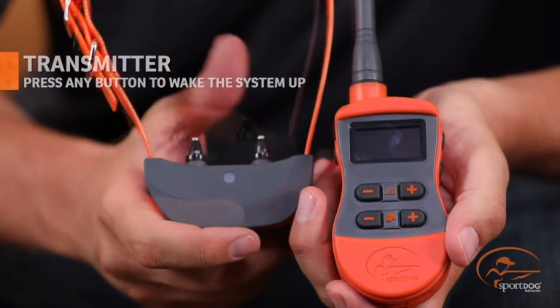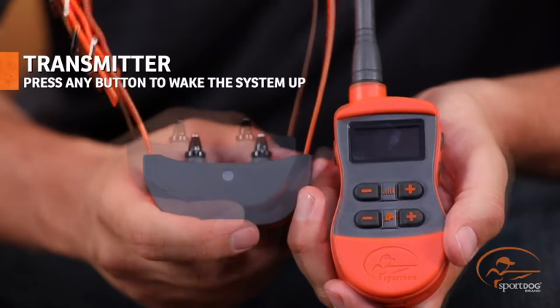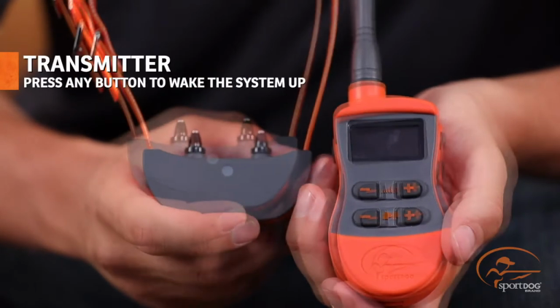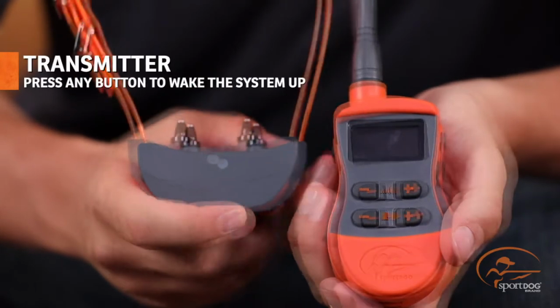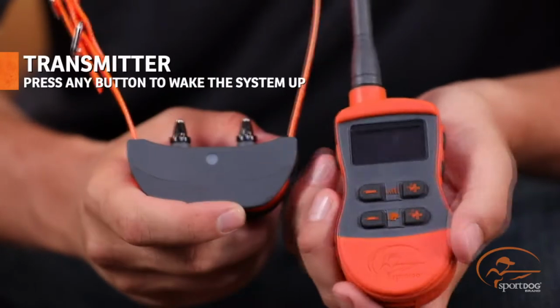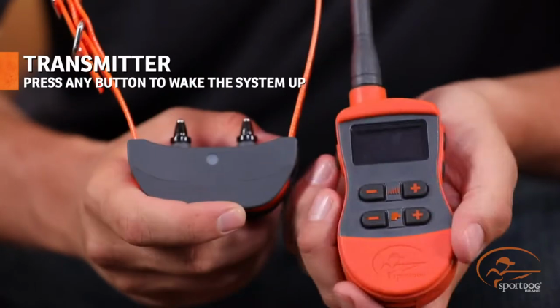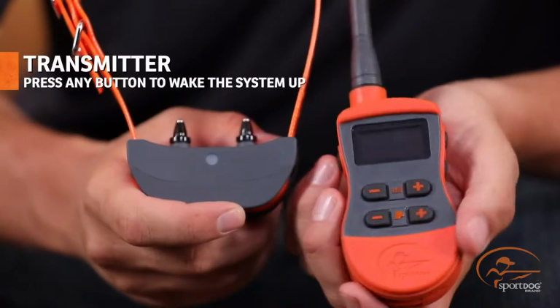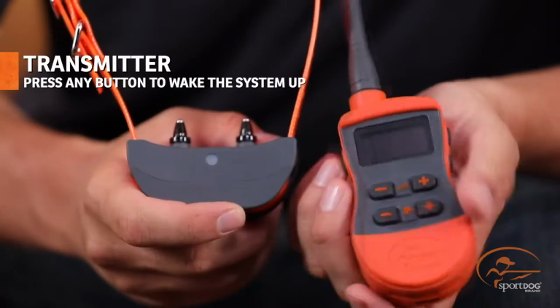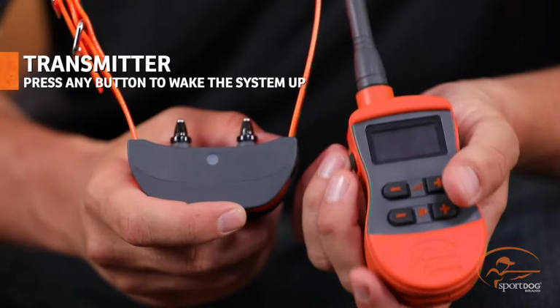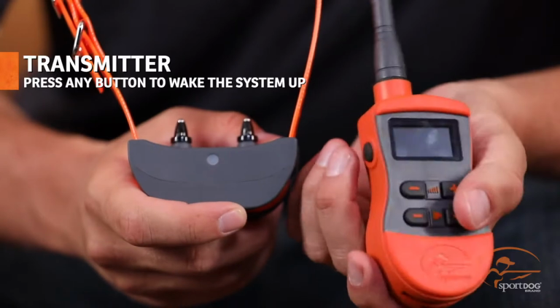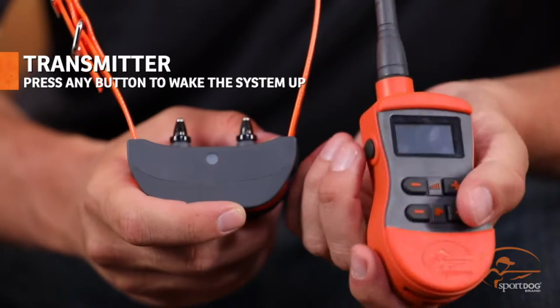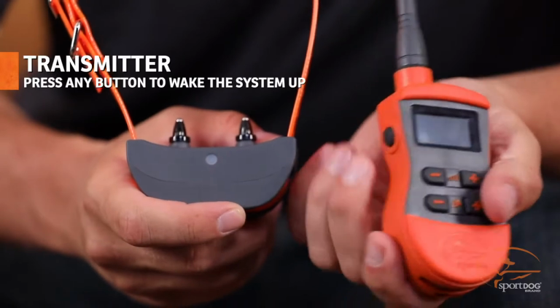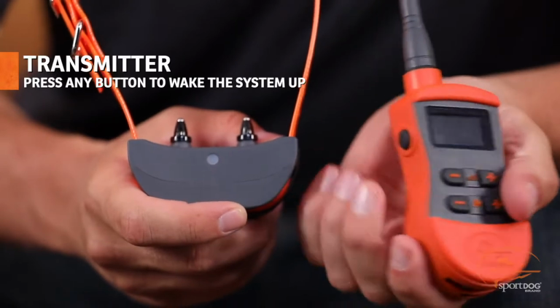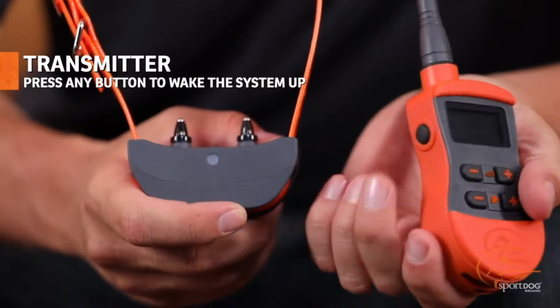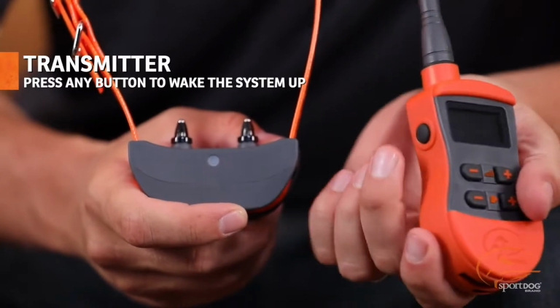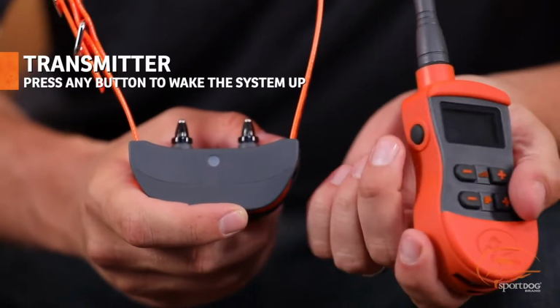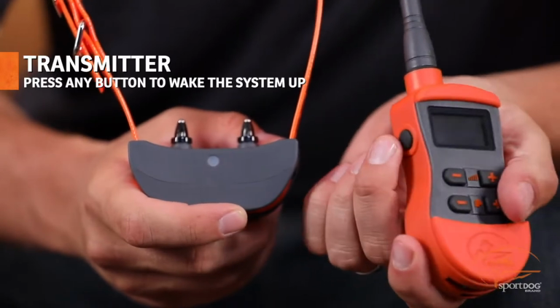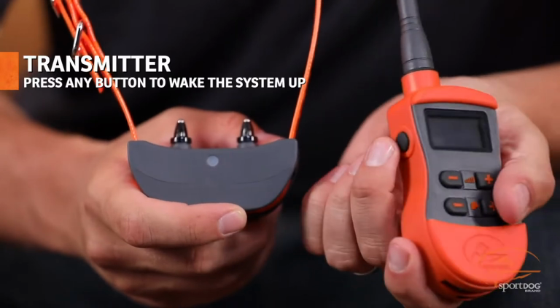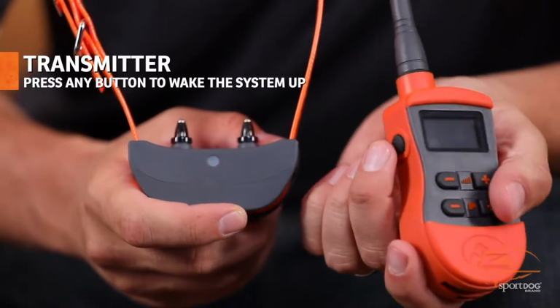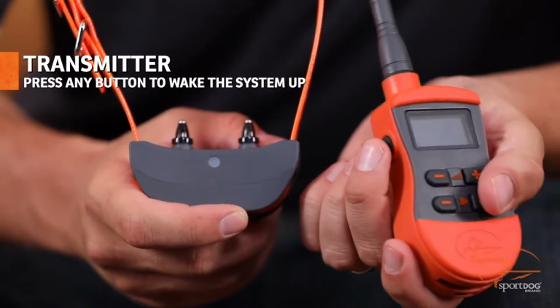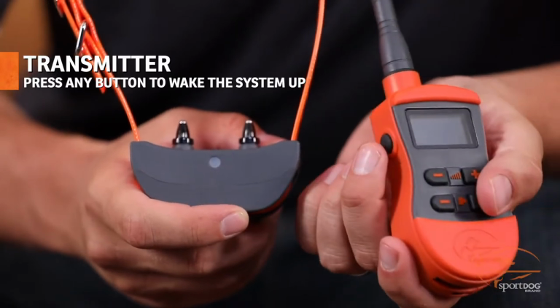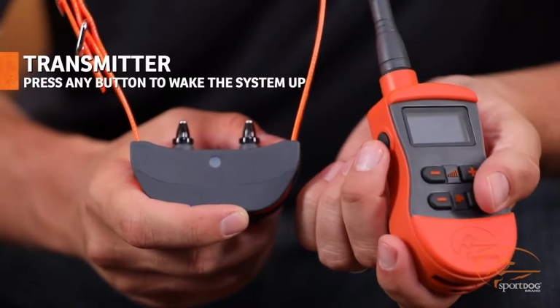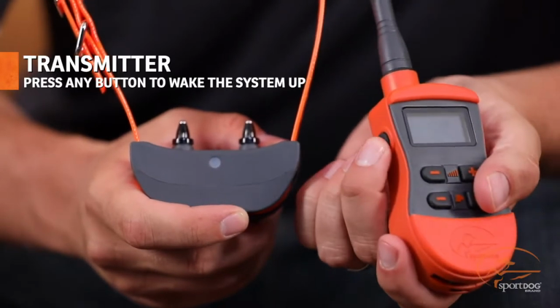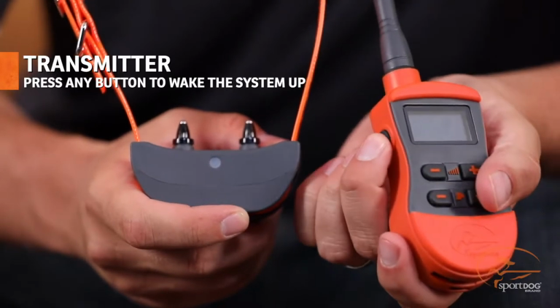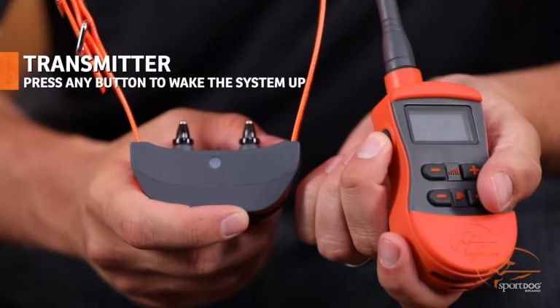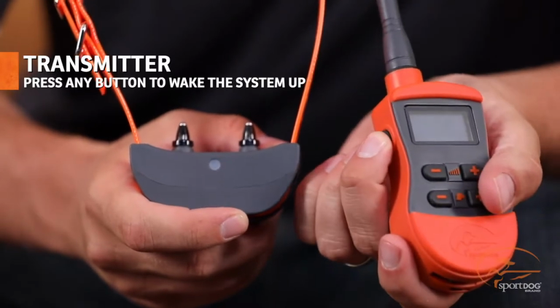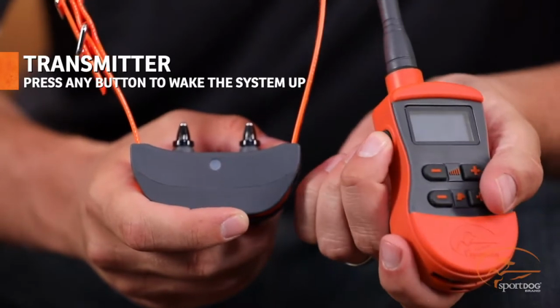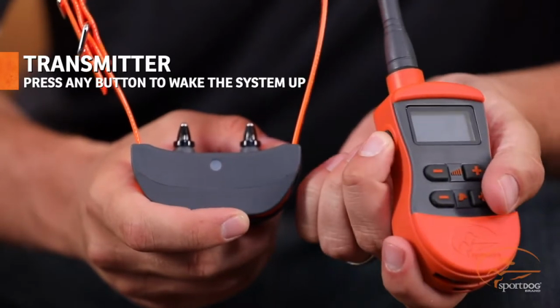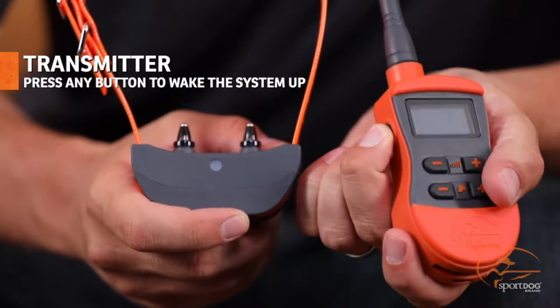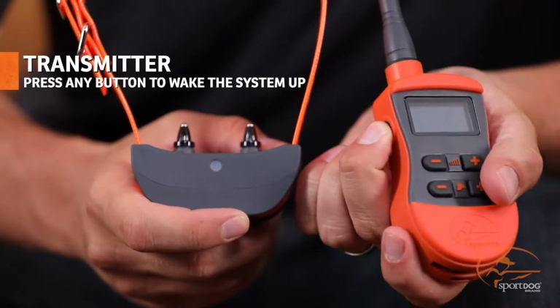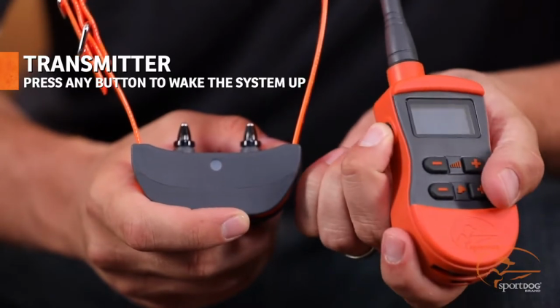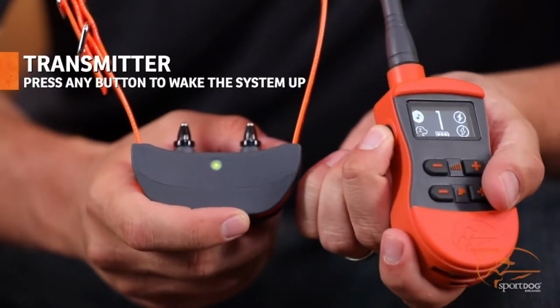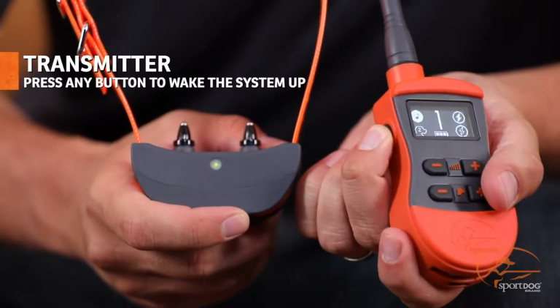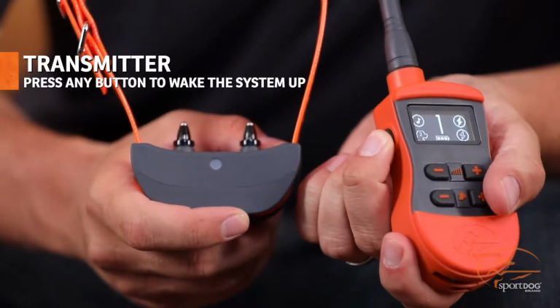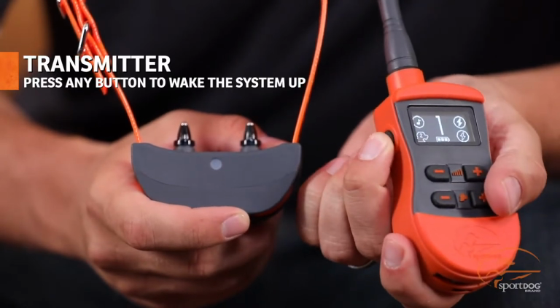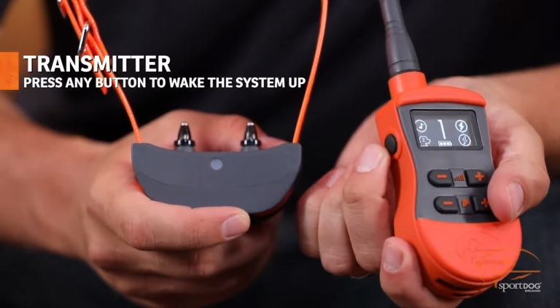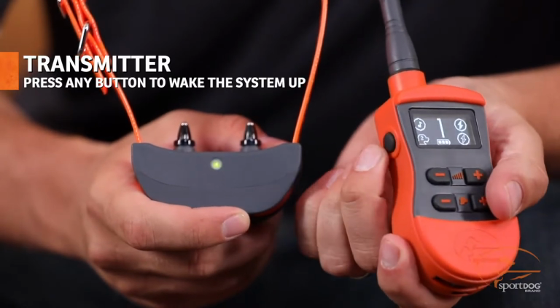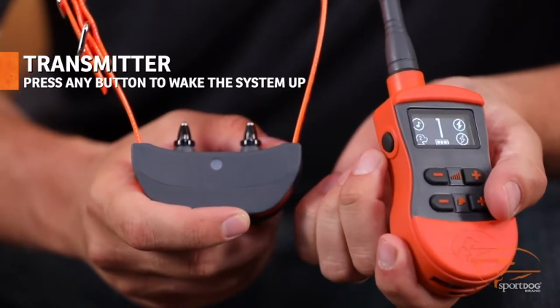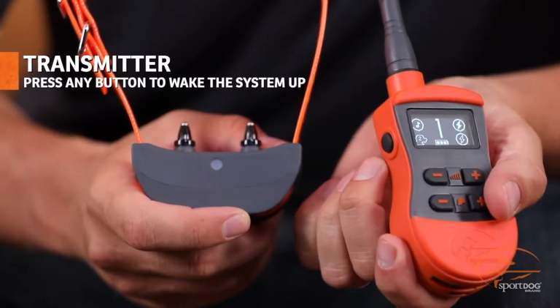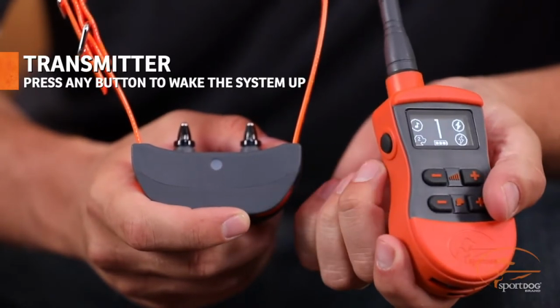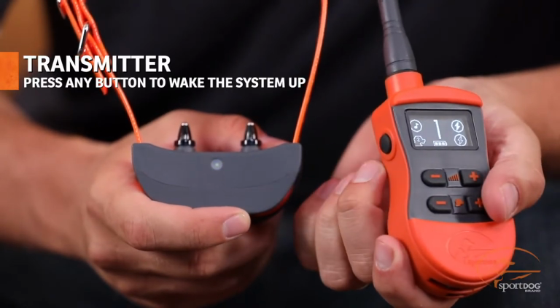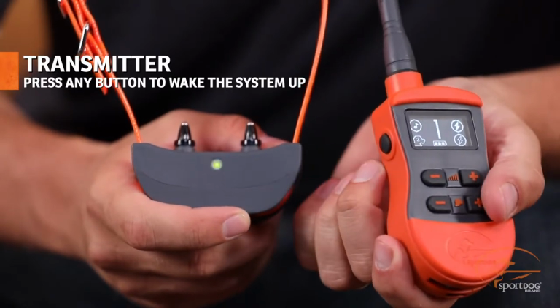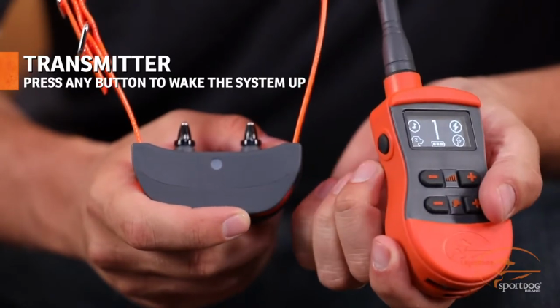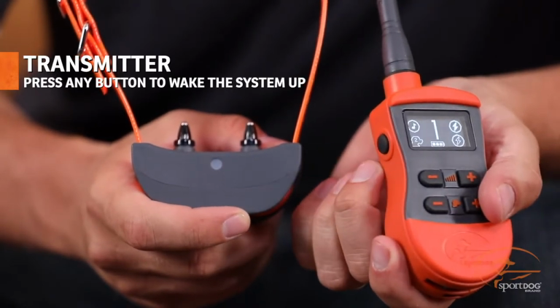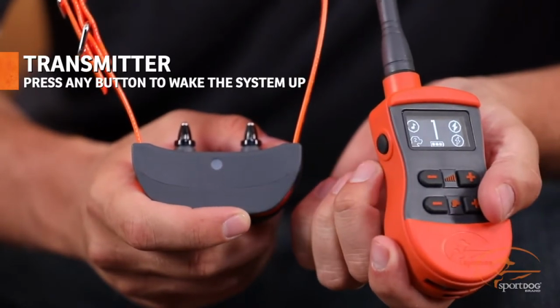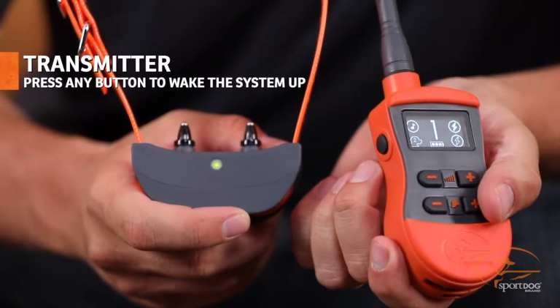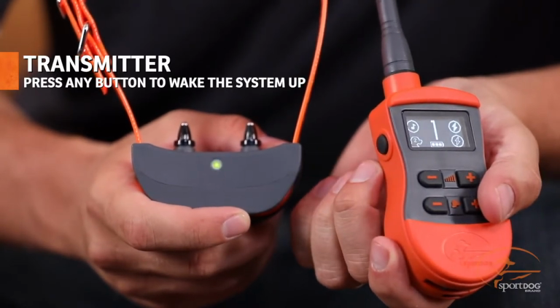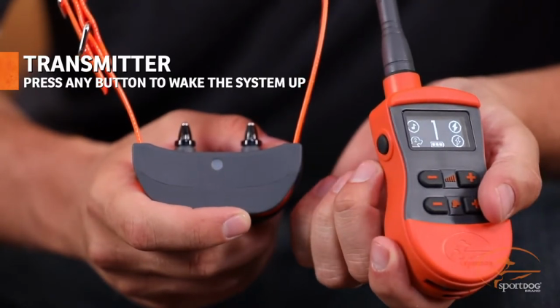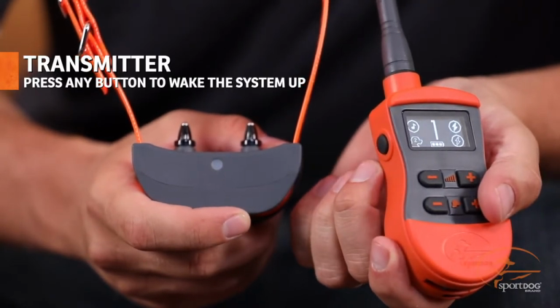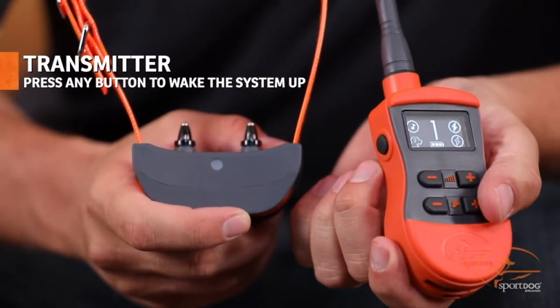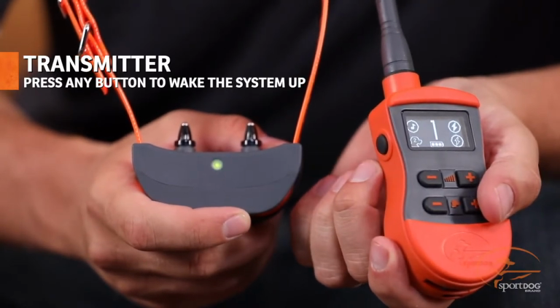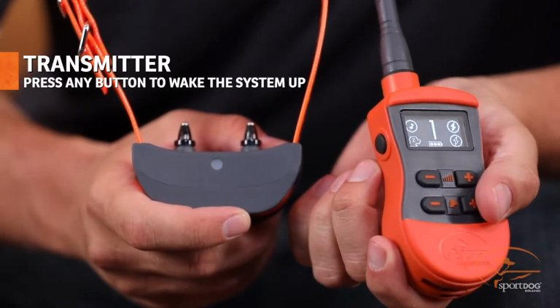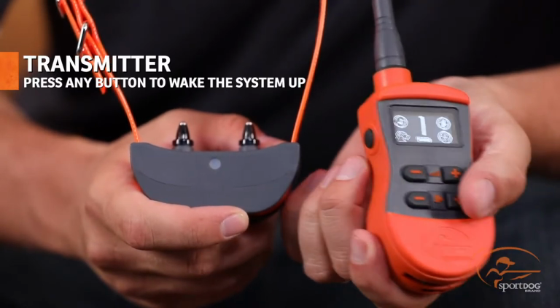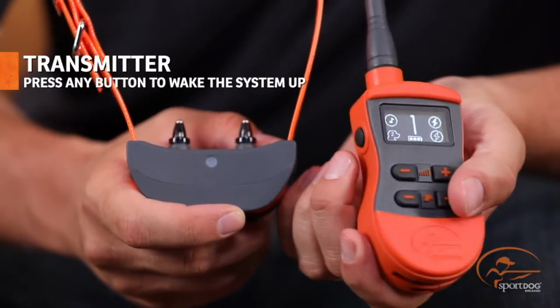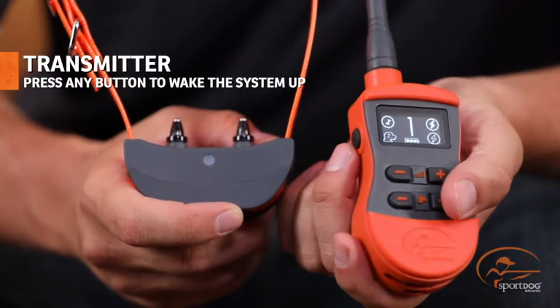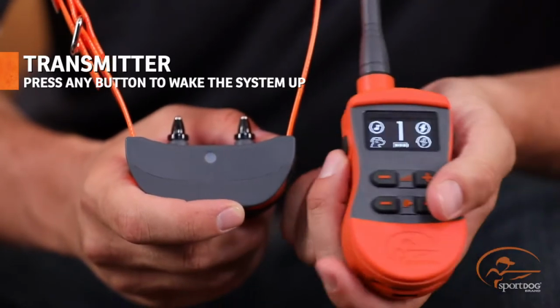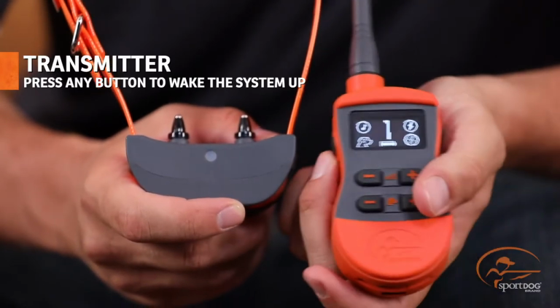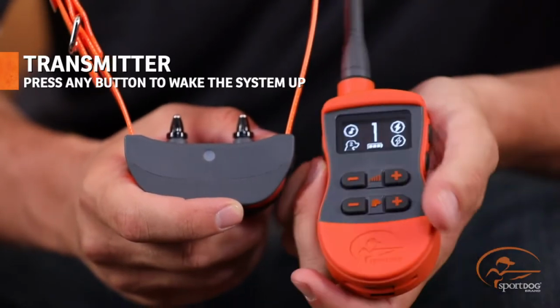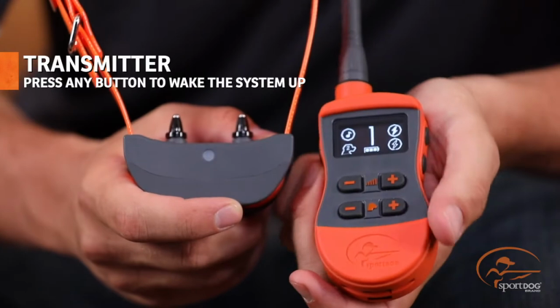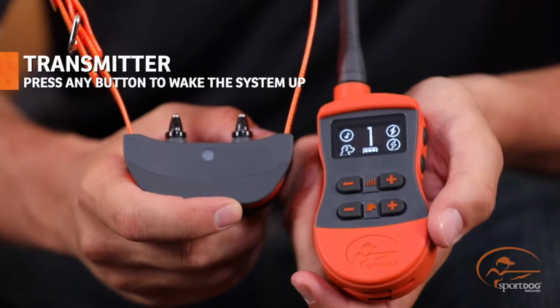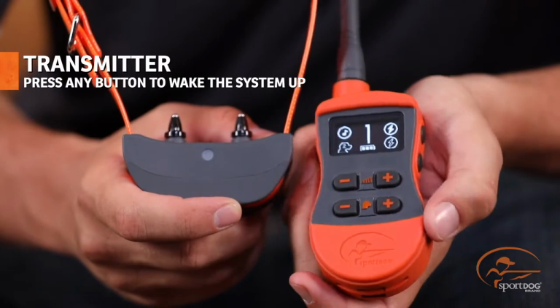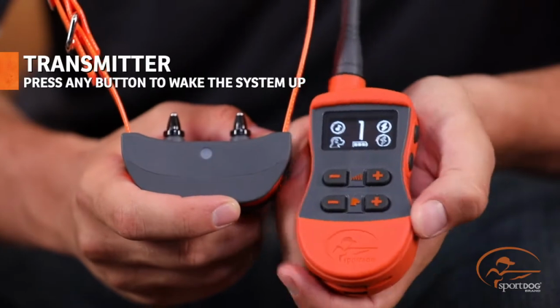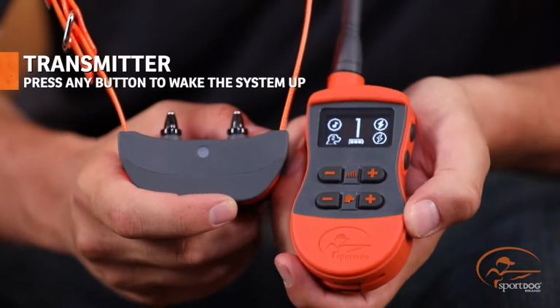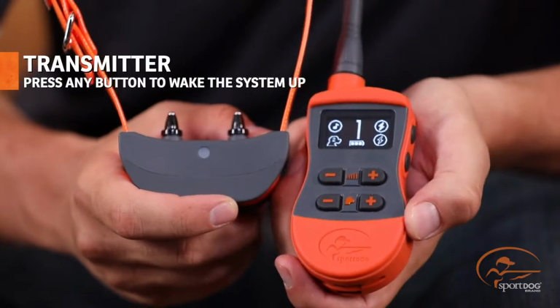To turn the transmitter on, there is no power on or off button. Just push any button to wake the system up and start using.